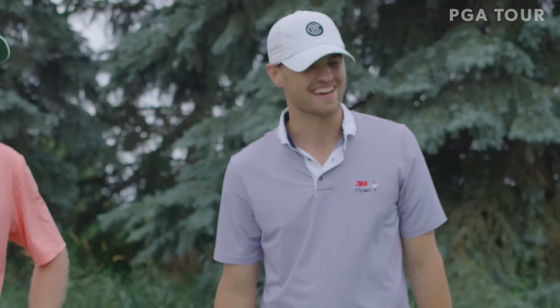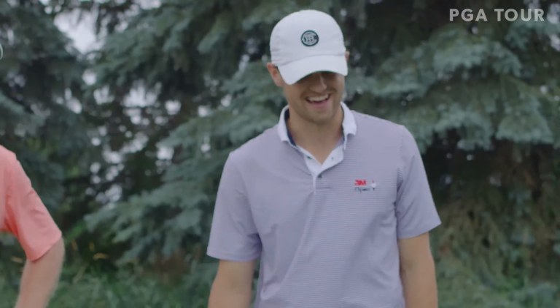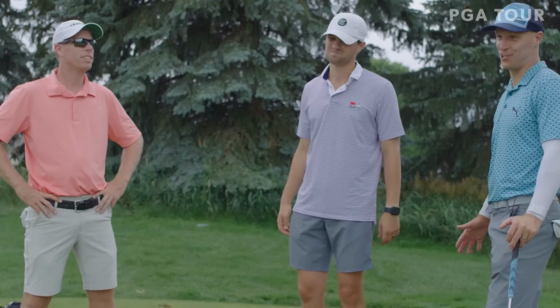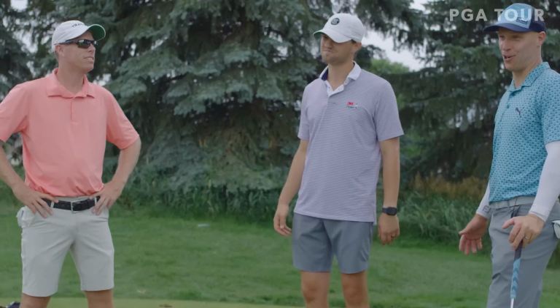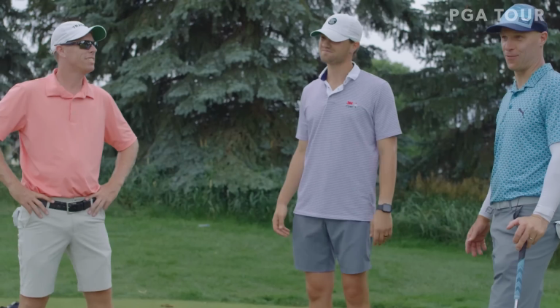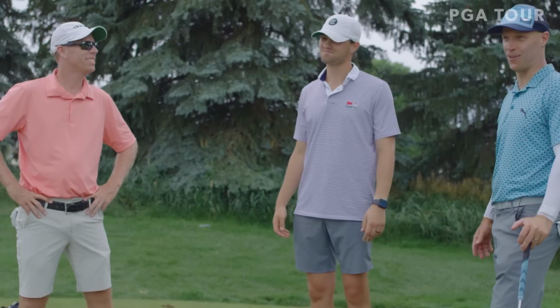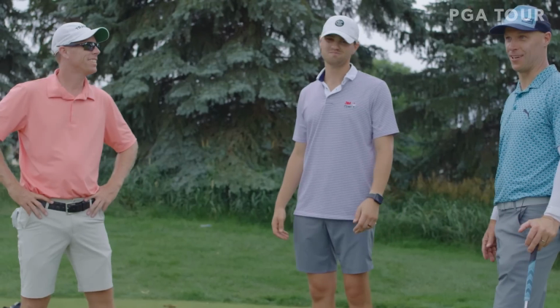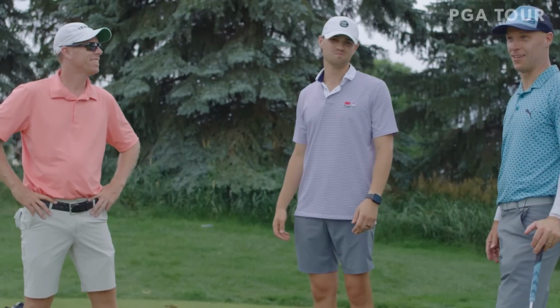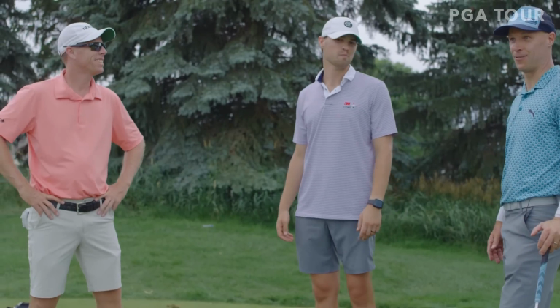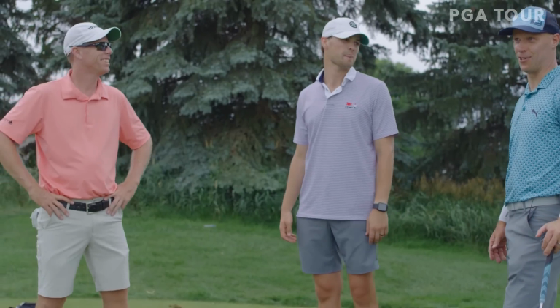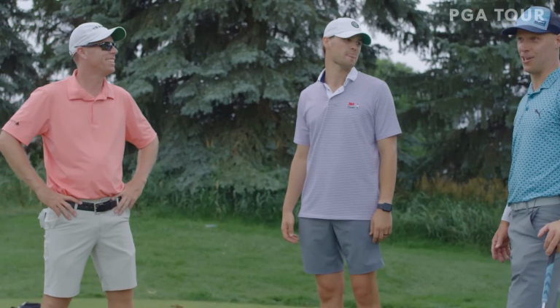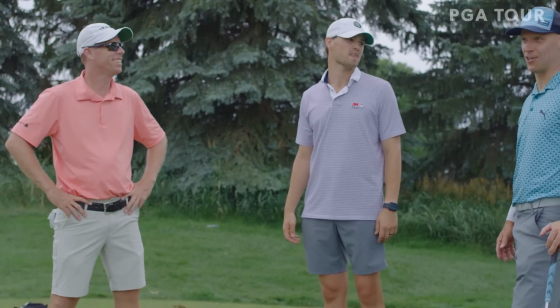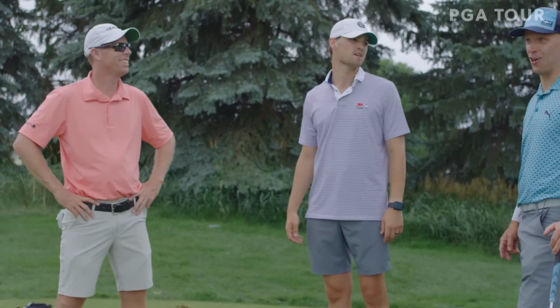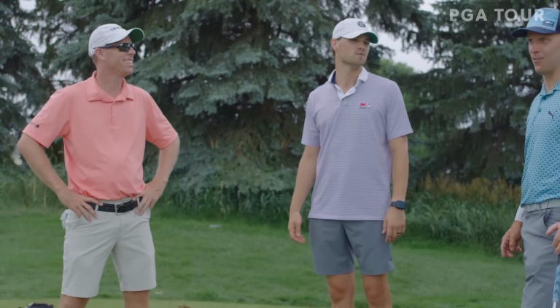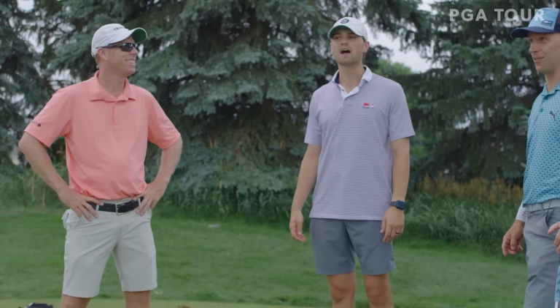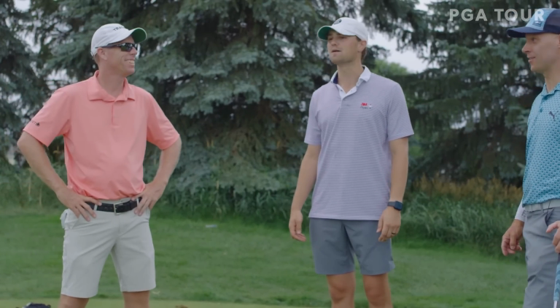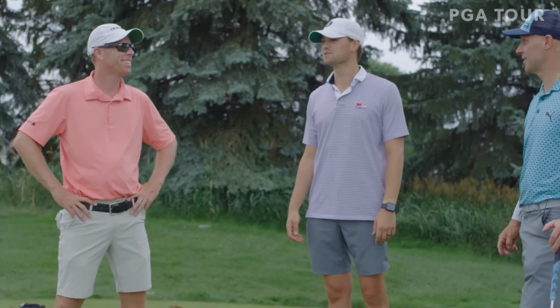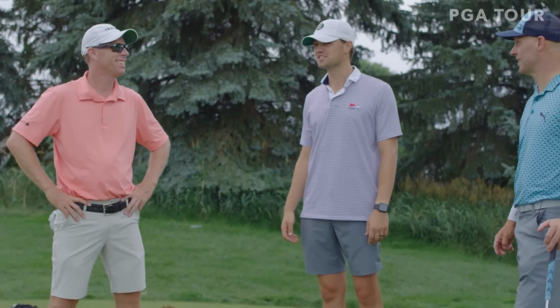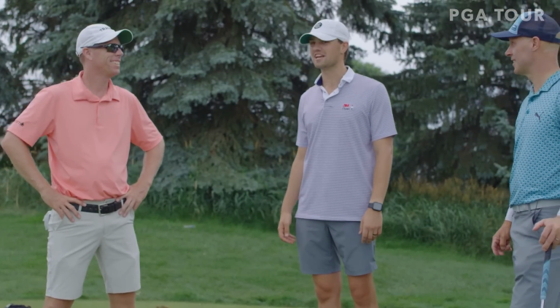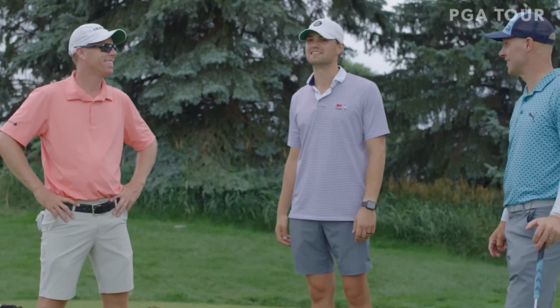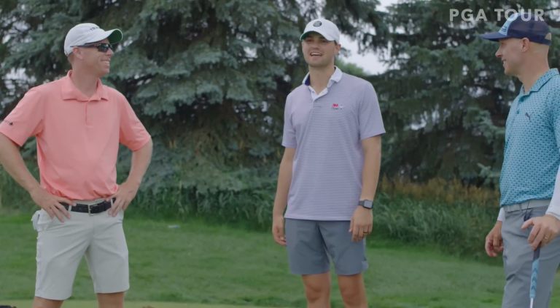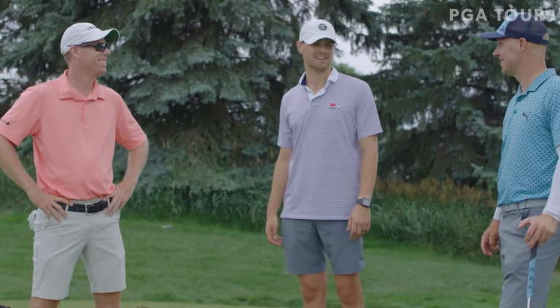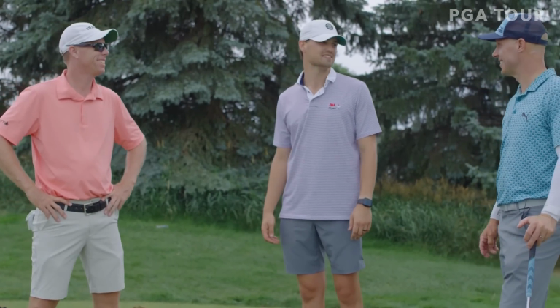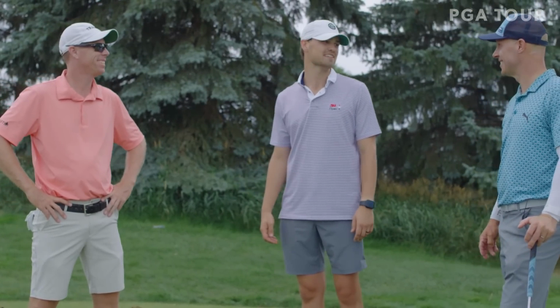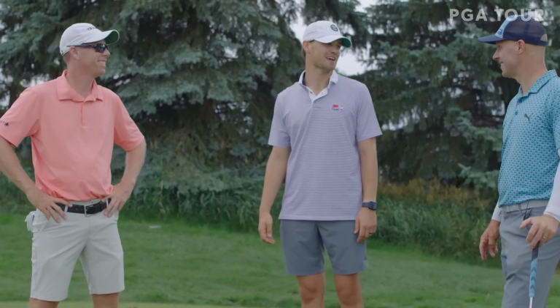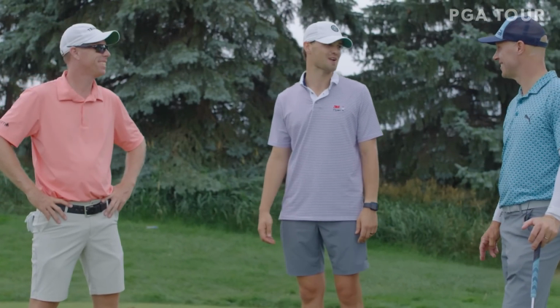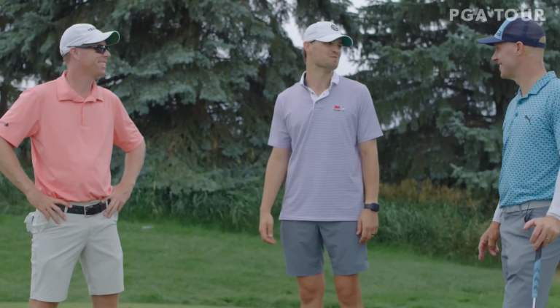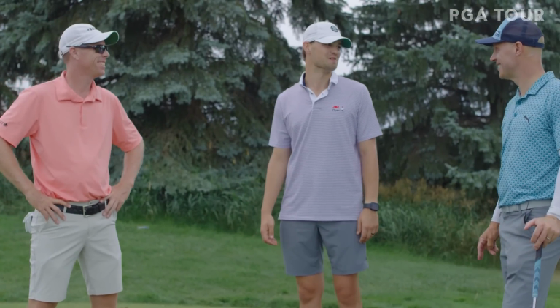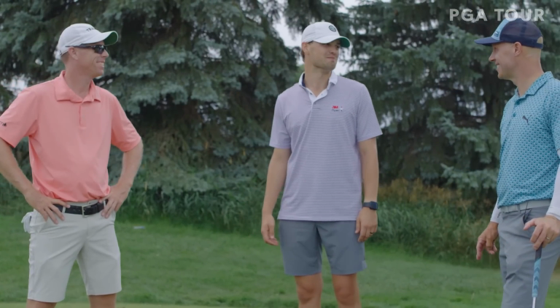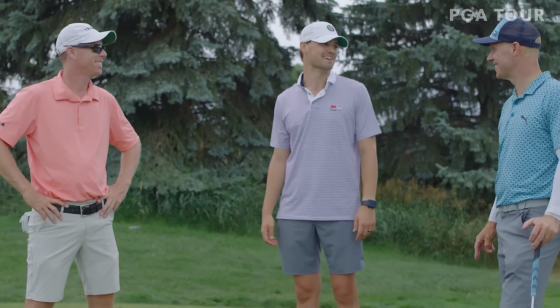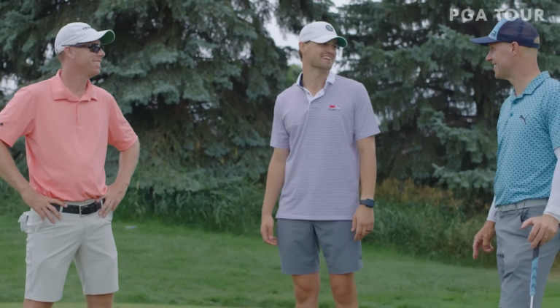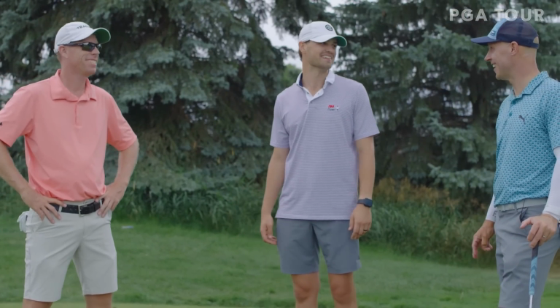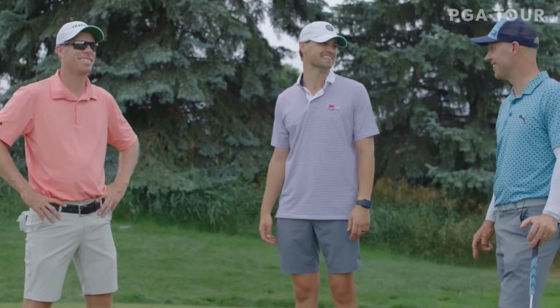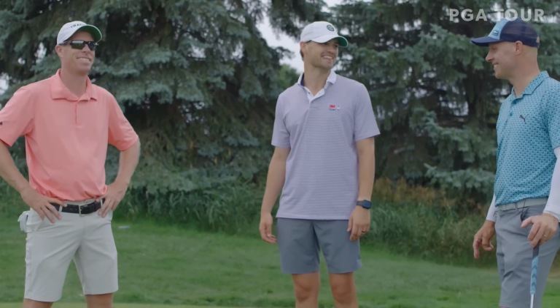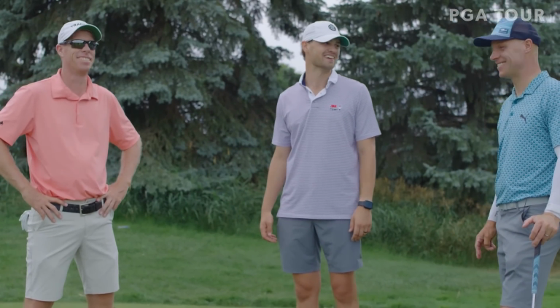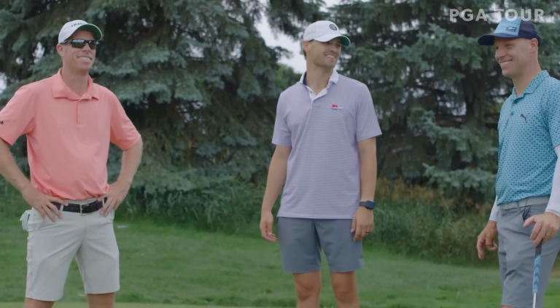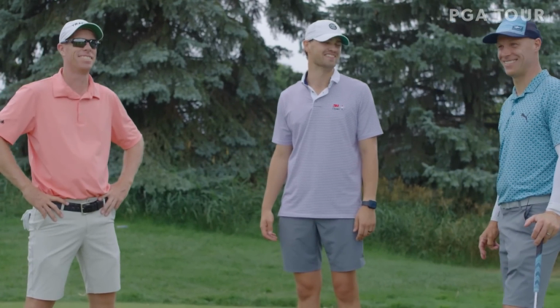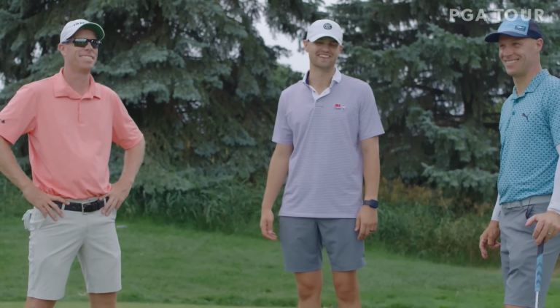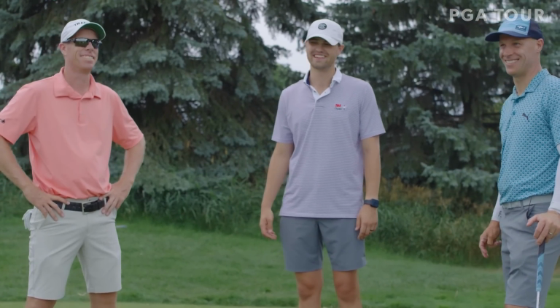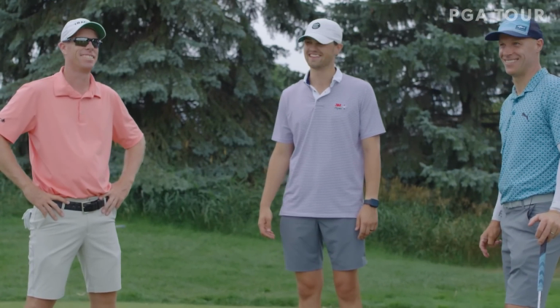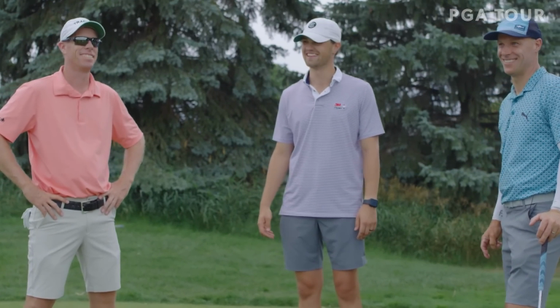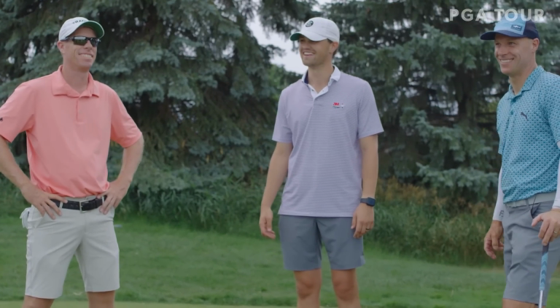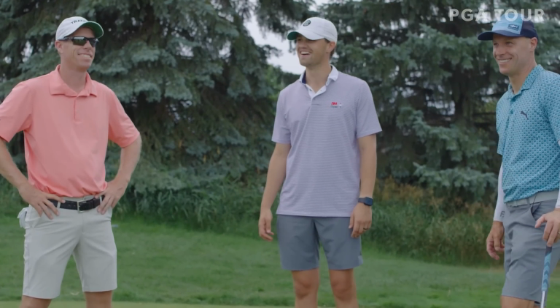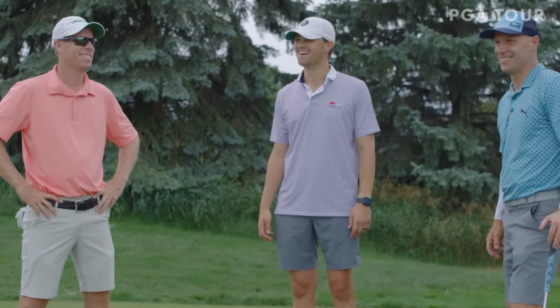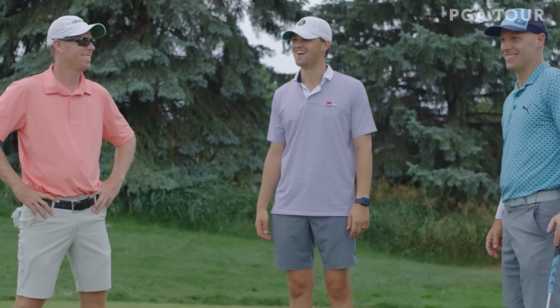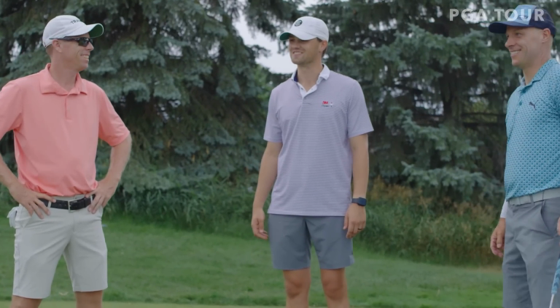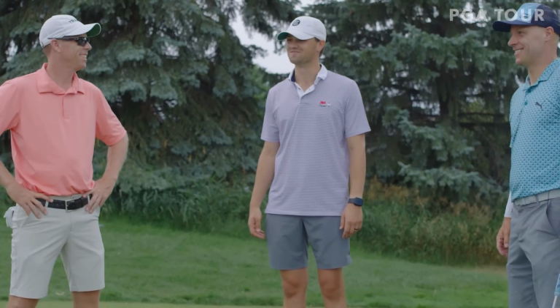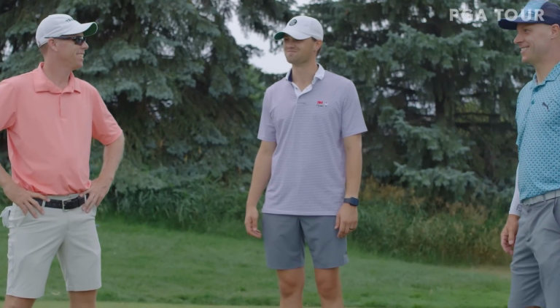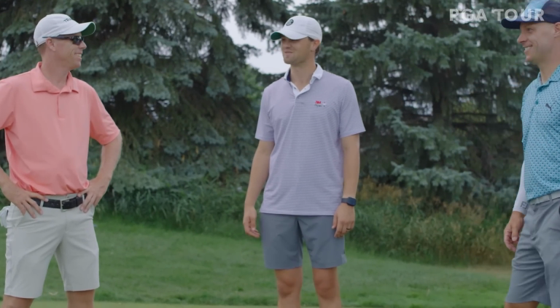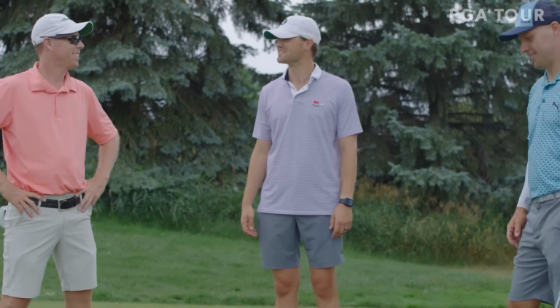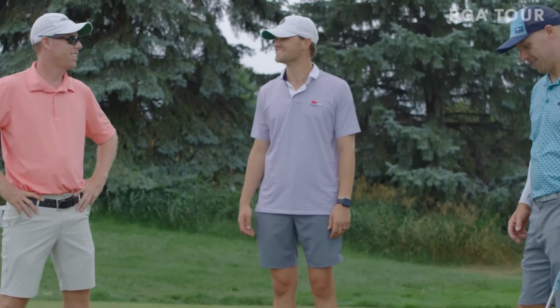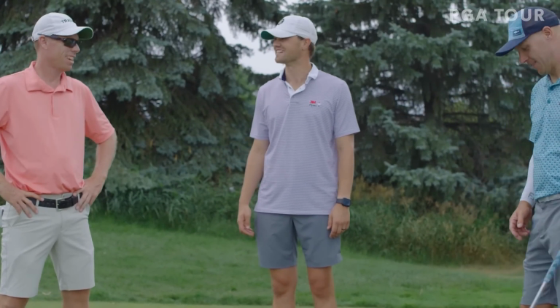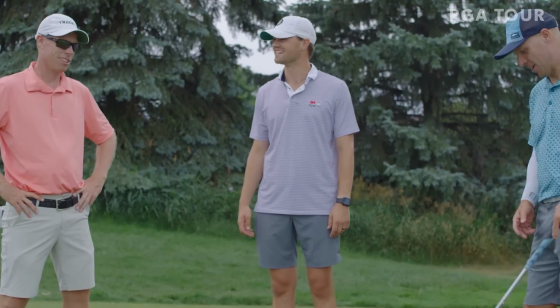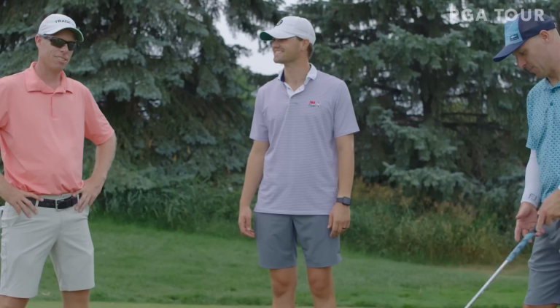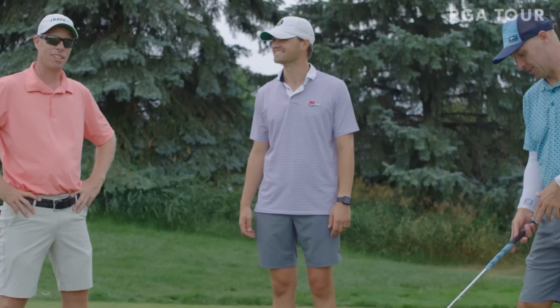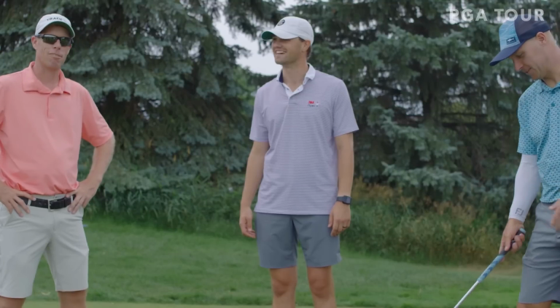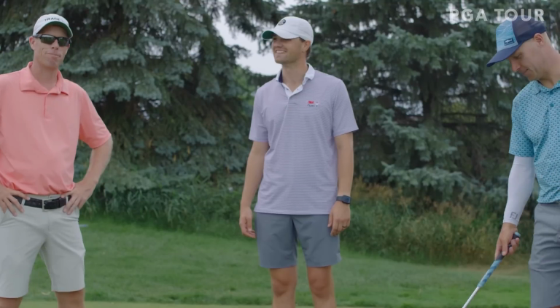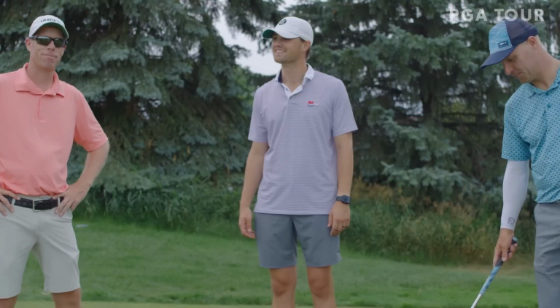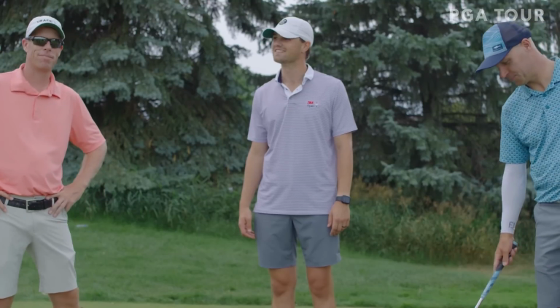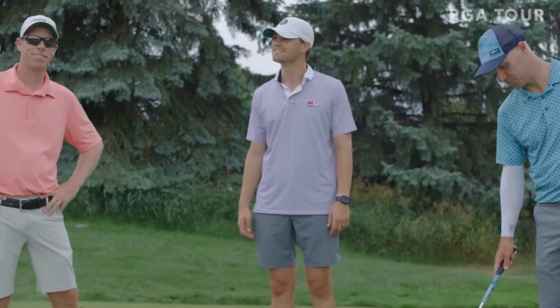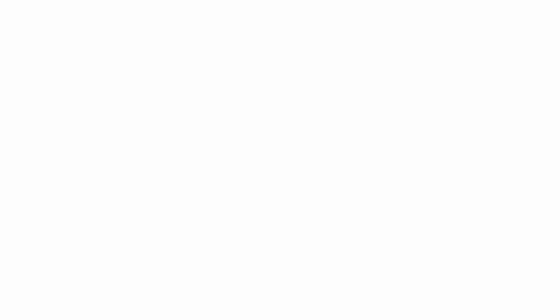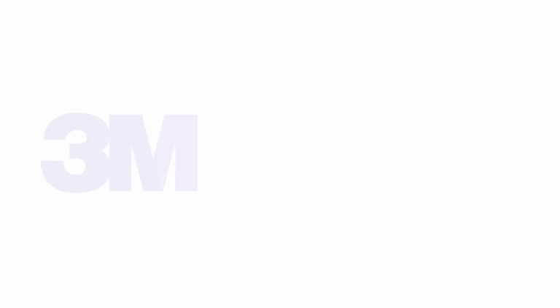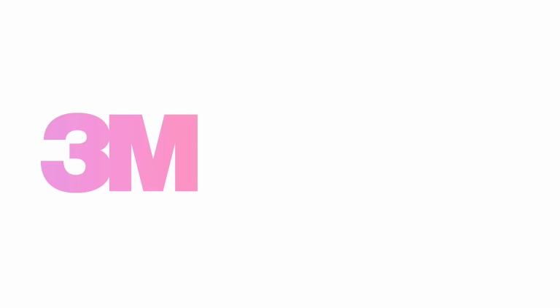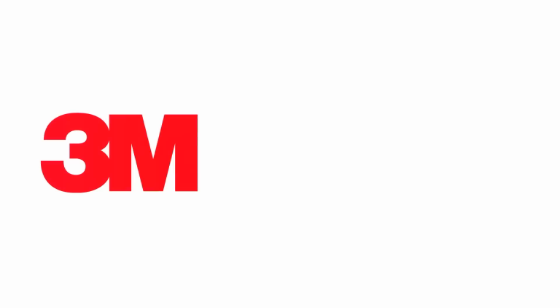Pretty good stroke for a non-golfer. I appreciate that — I'll take that home with me. Awesome, appreciate you guys. Thank you. Bye boys, see you later.